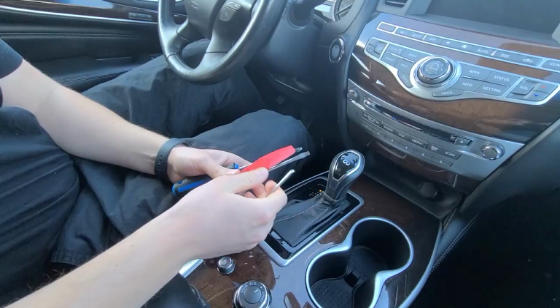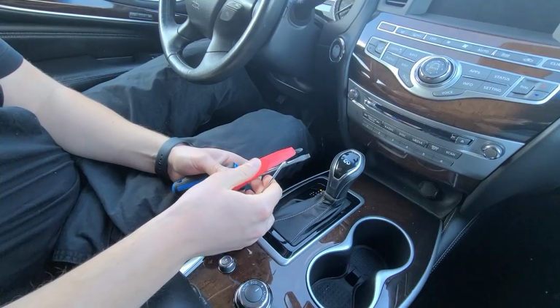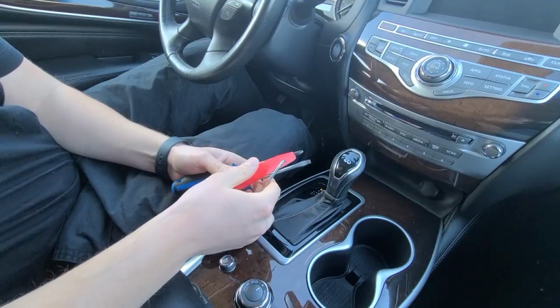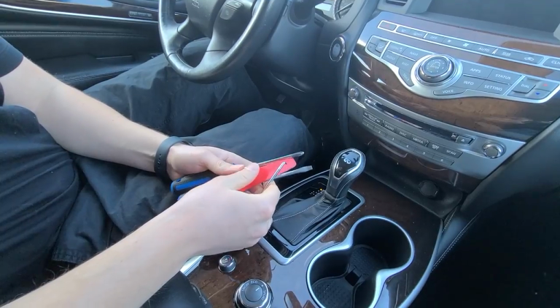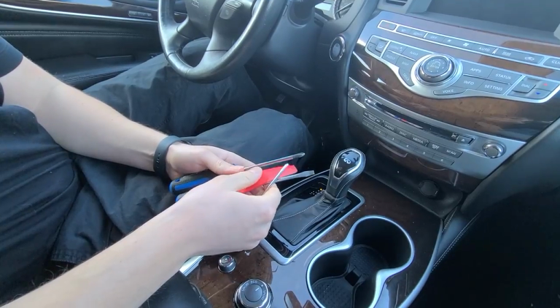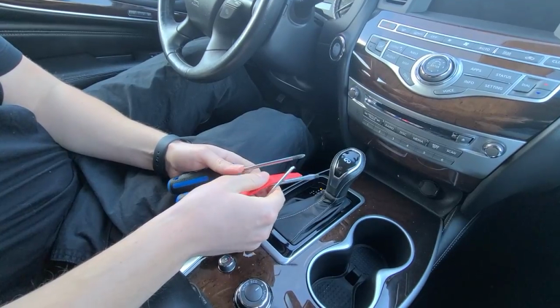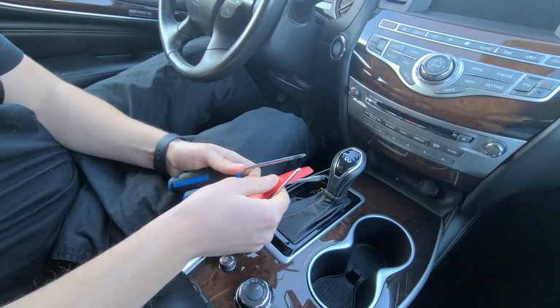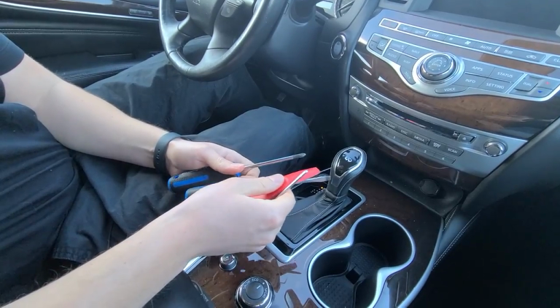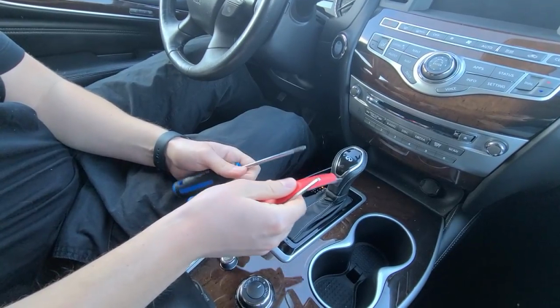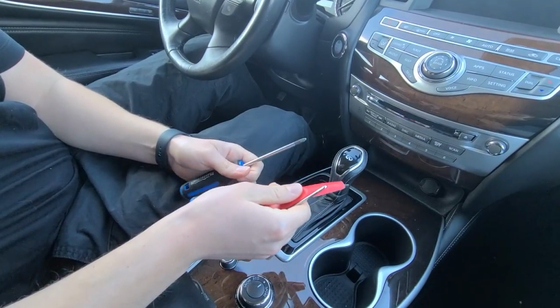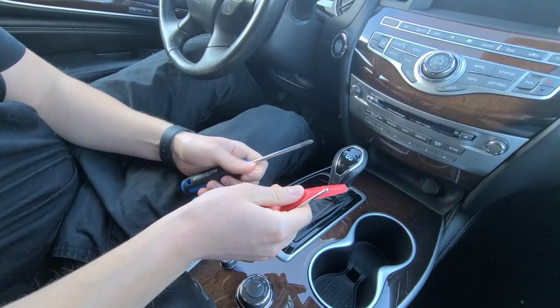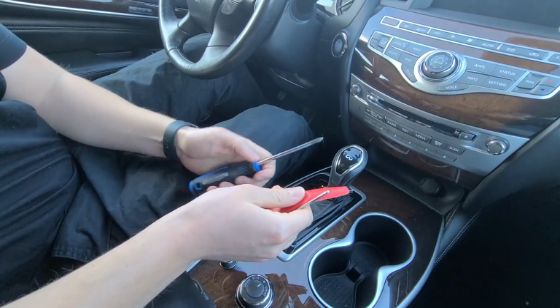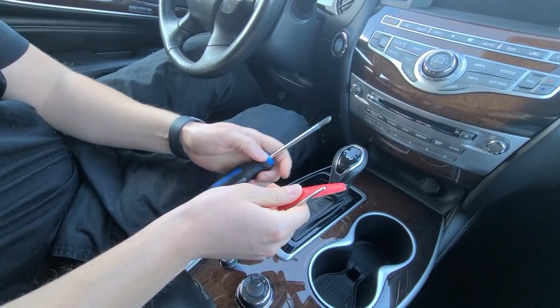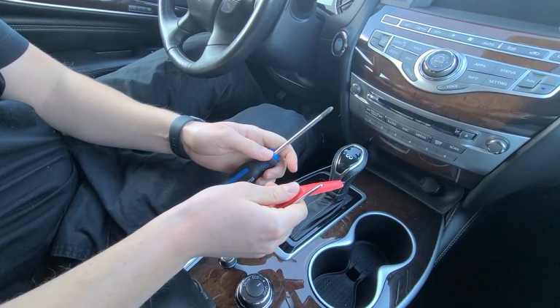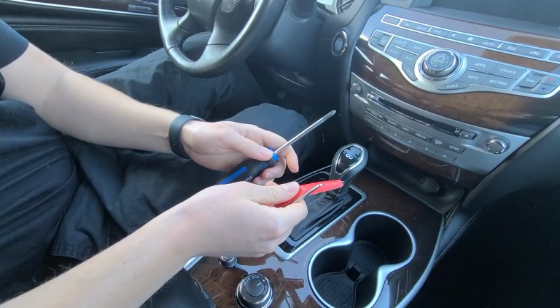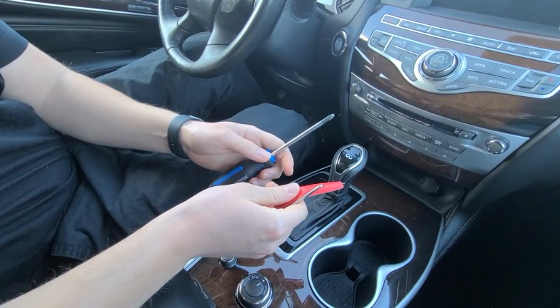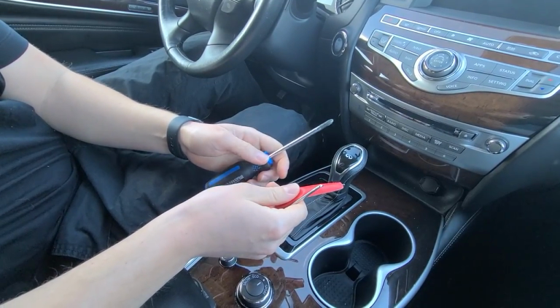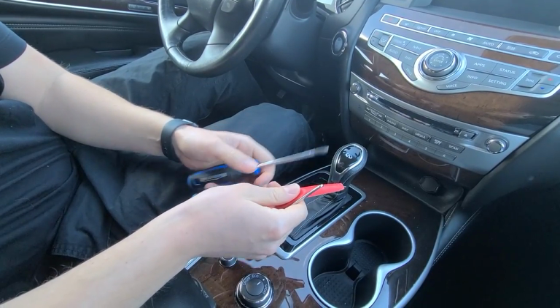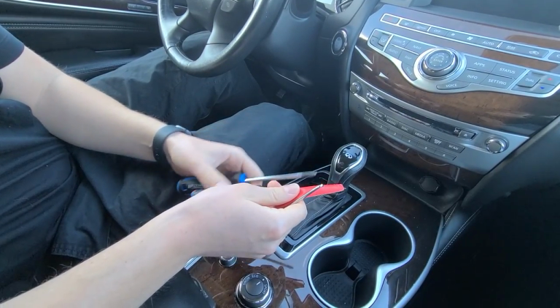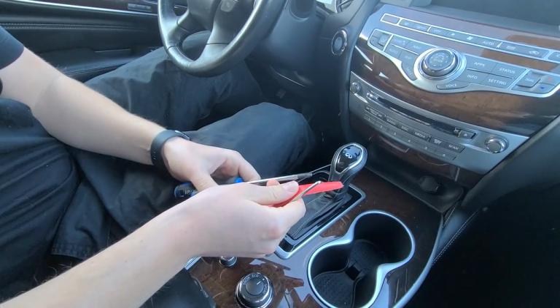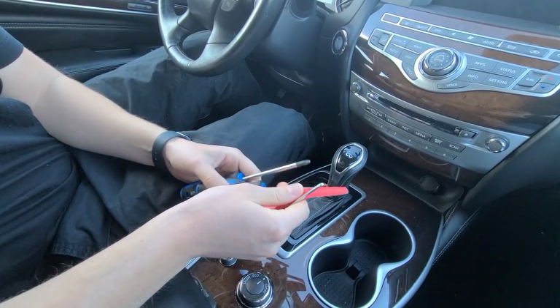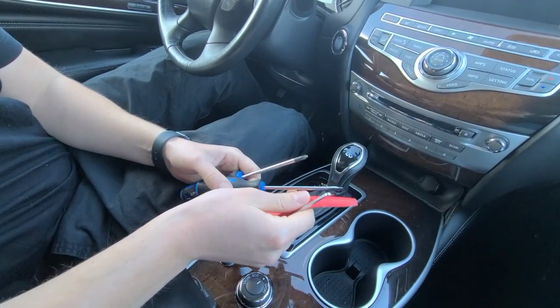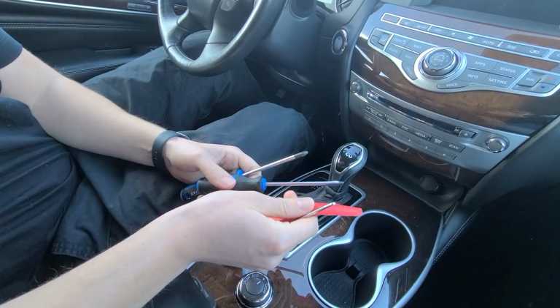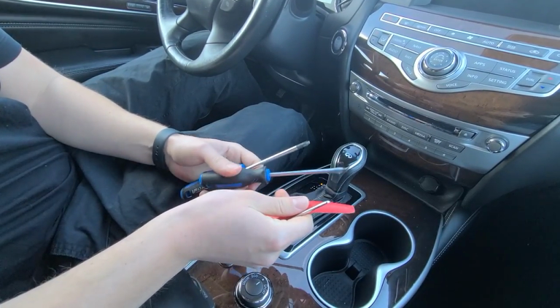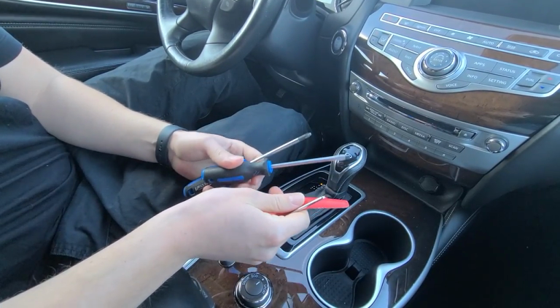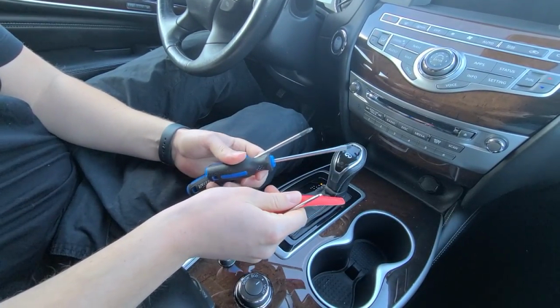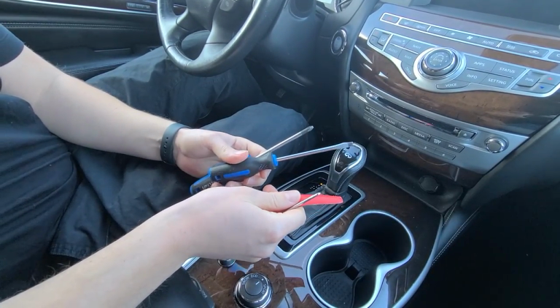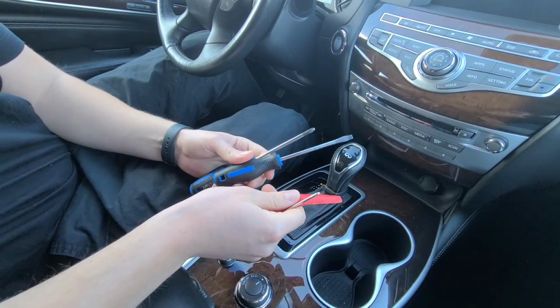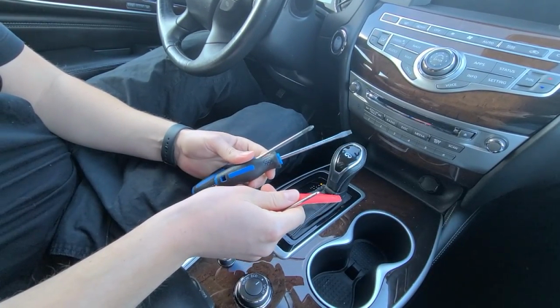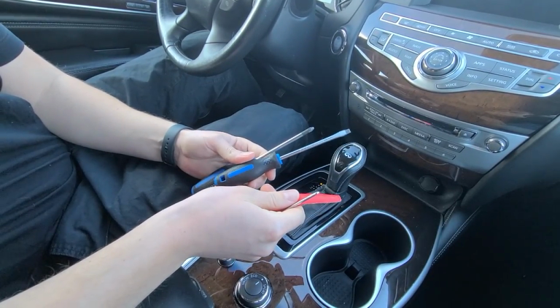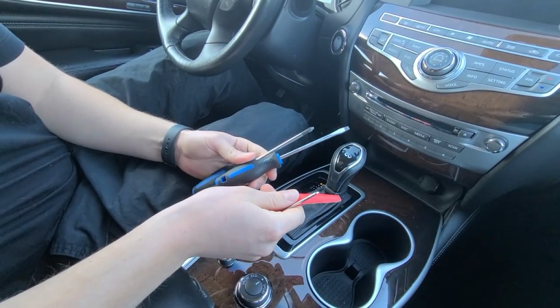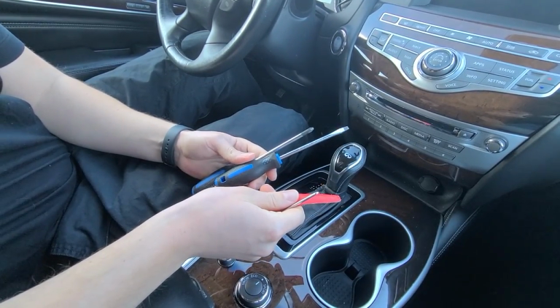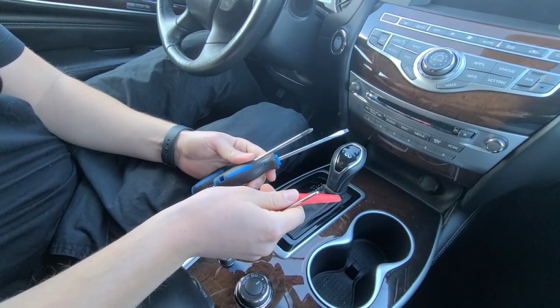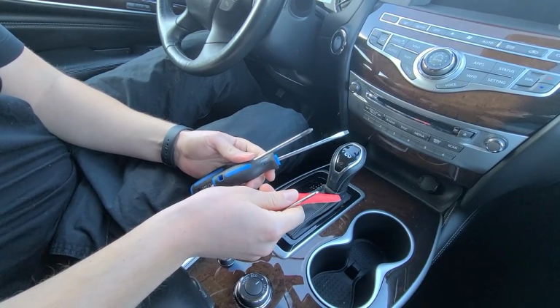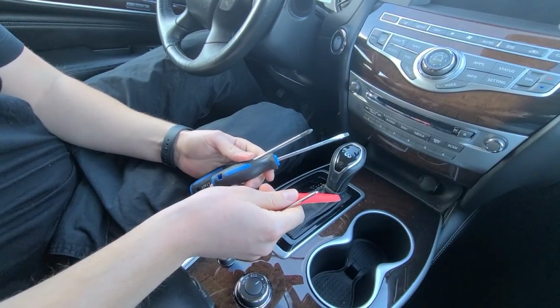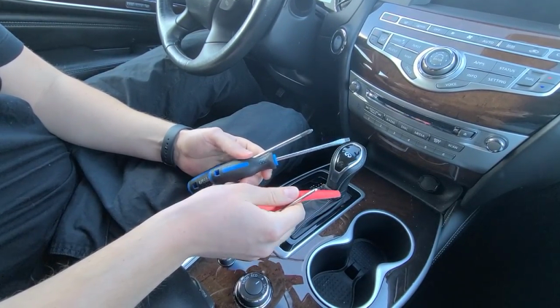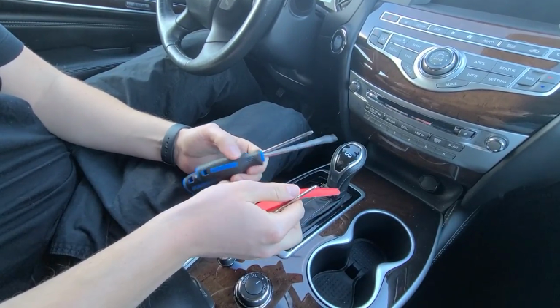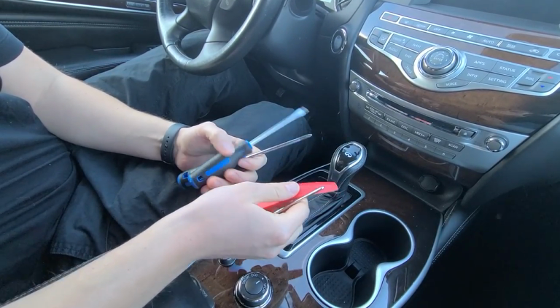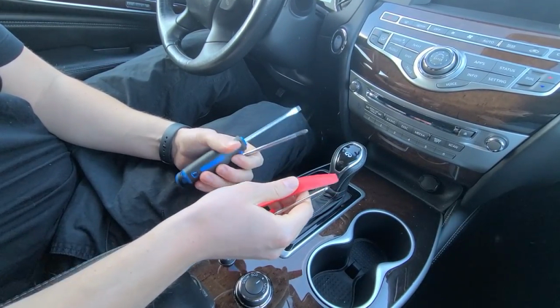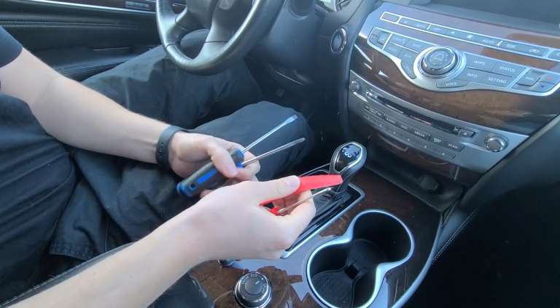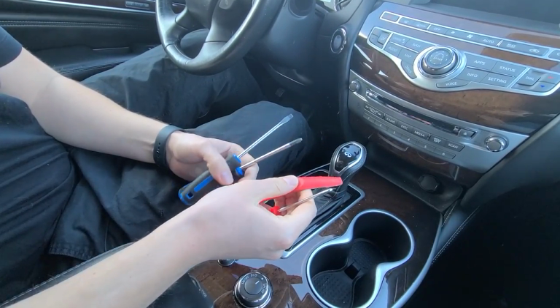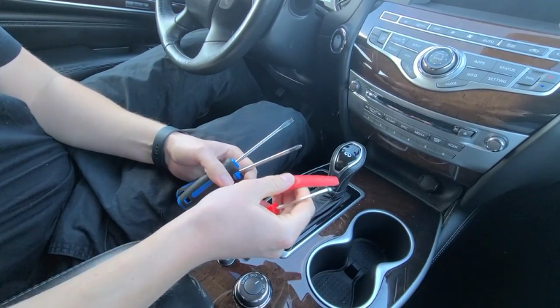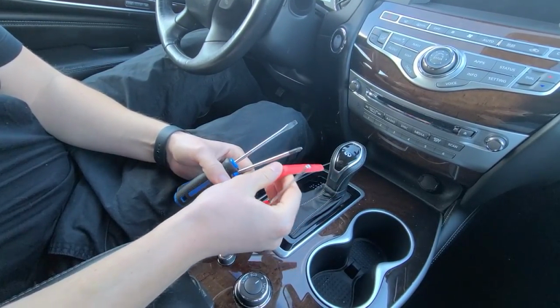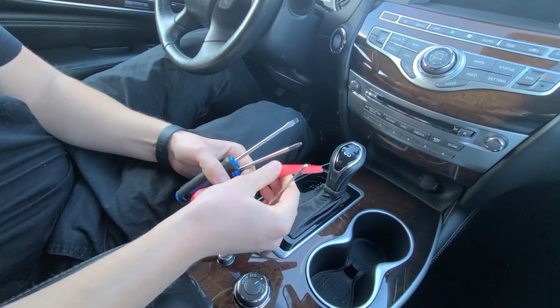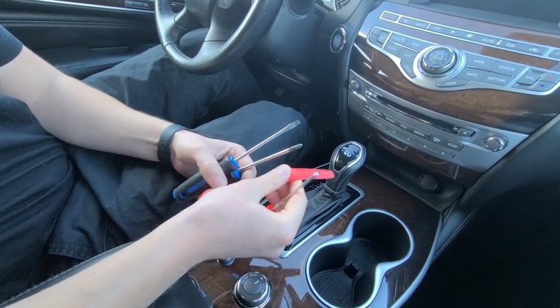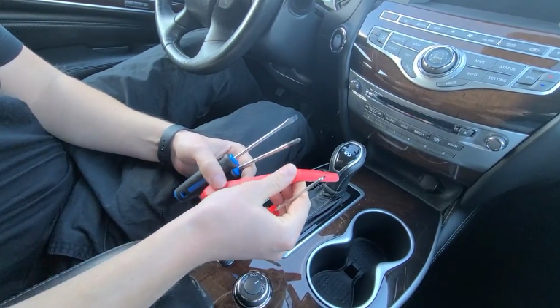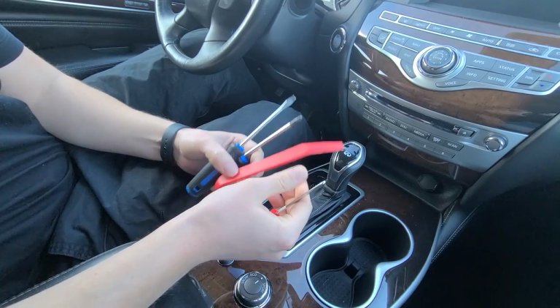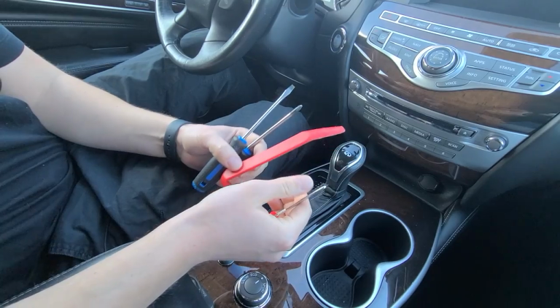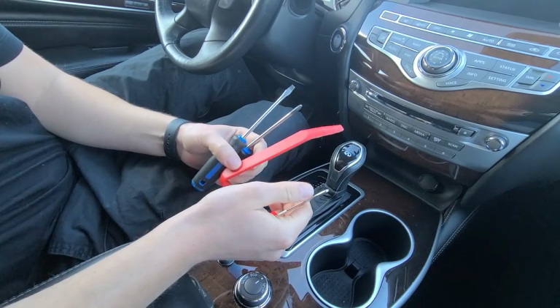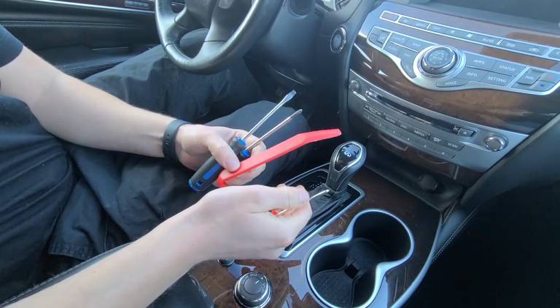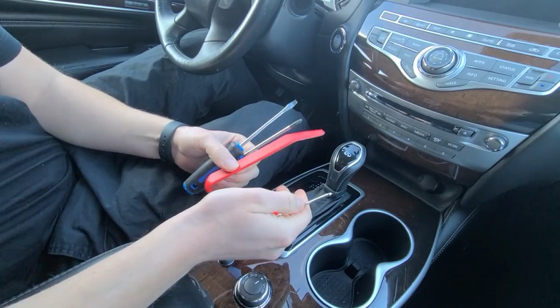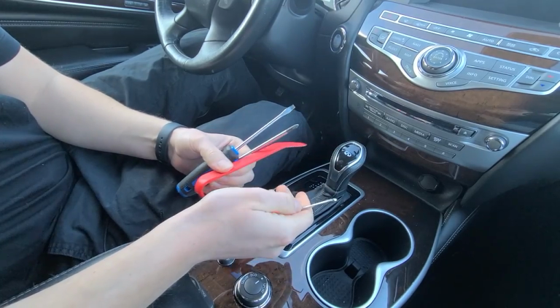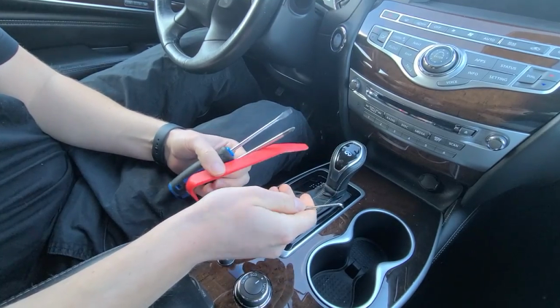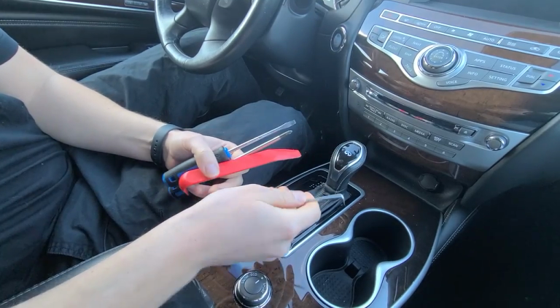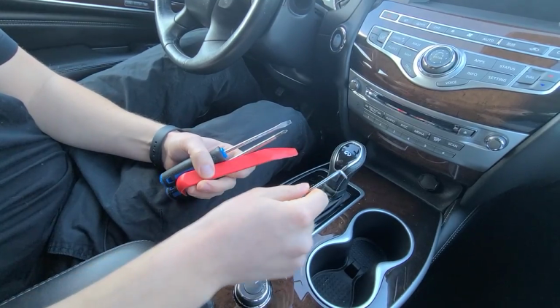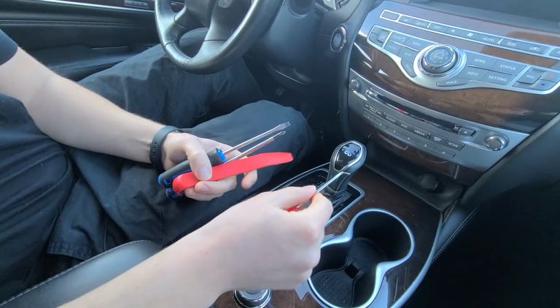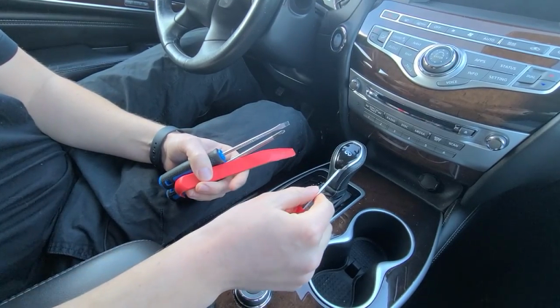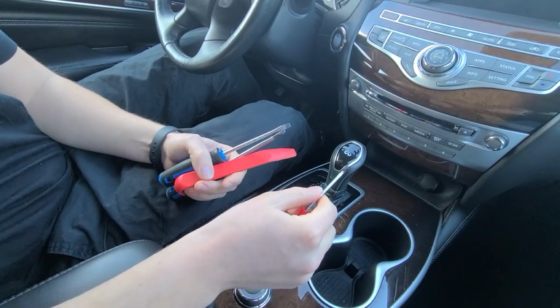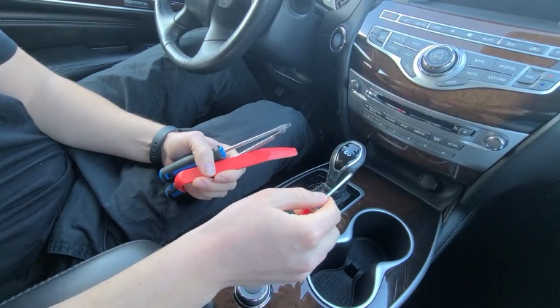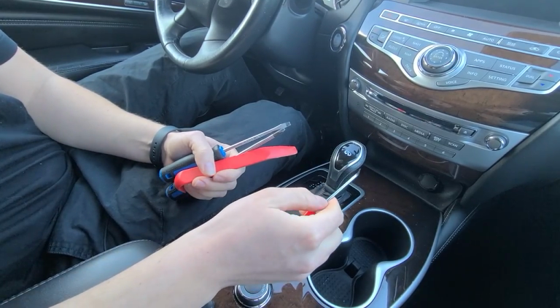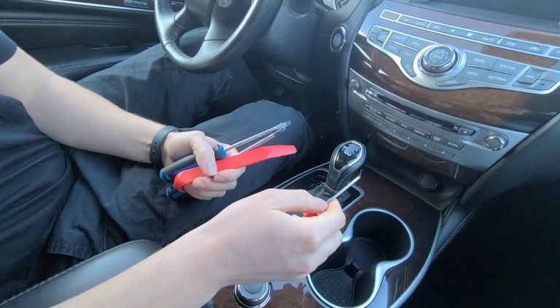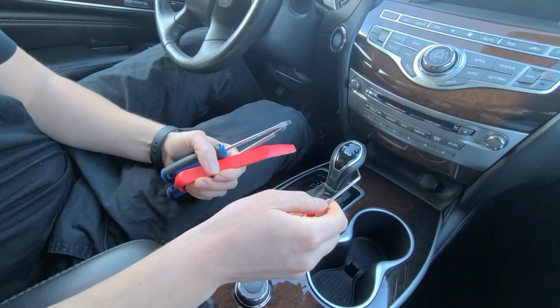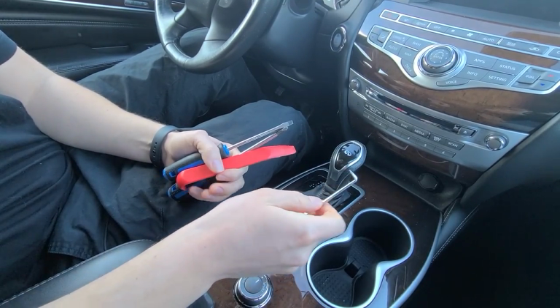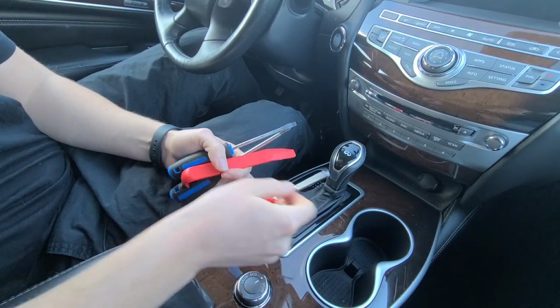The tools that you're going to need are a Phillips screwdriver, a flathead screwdriver, a panel removal tool, and our hook tool.